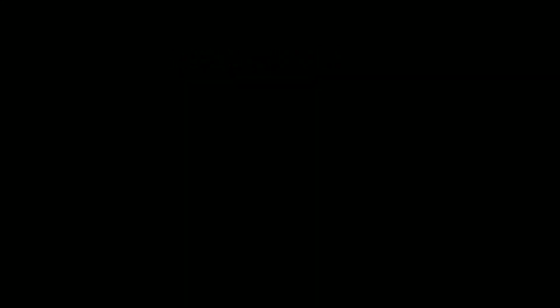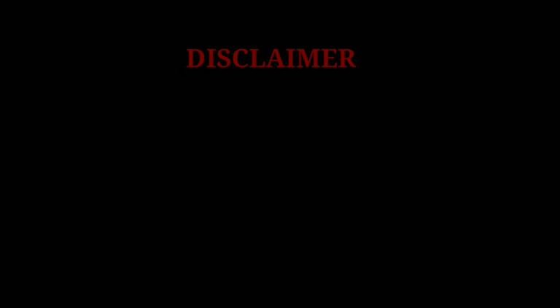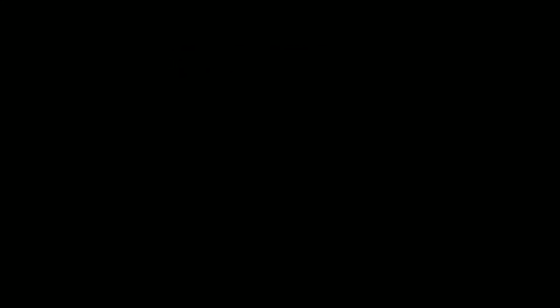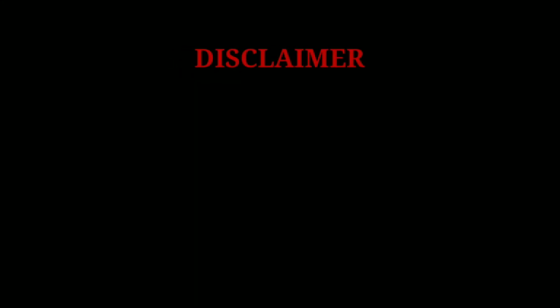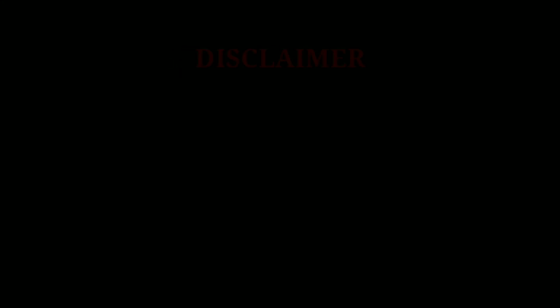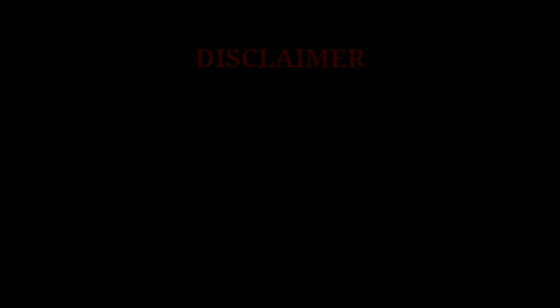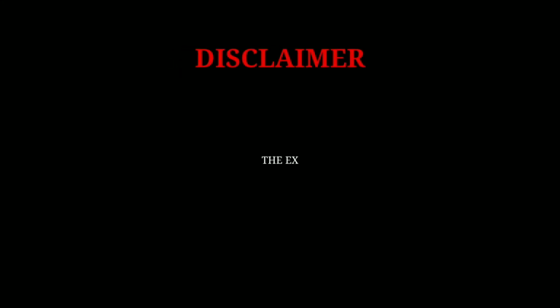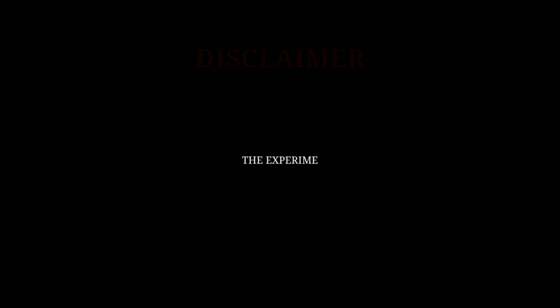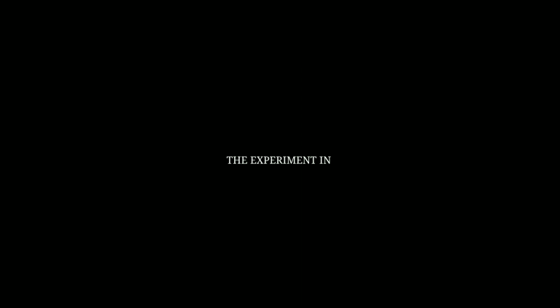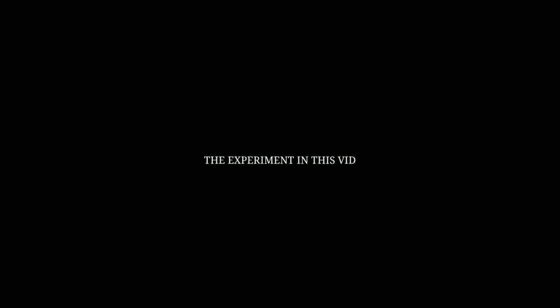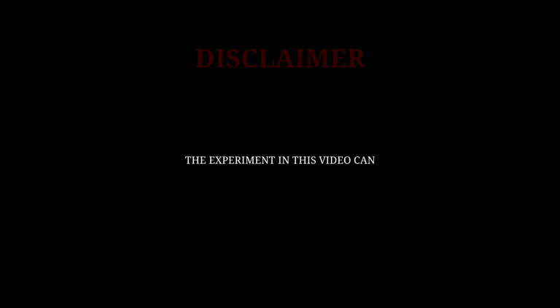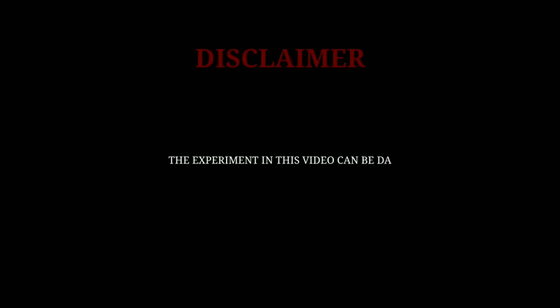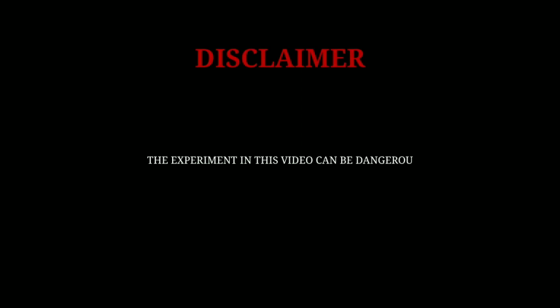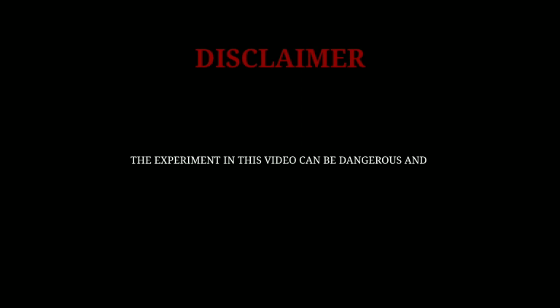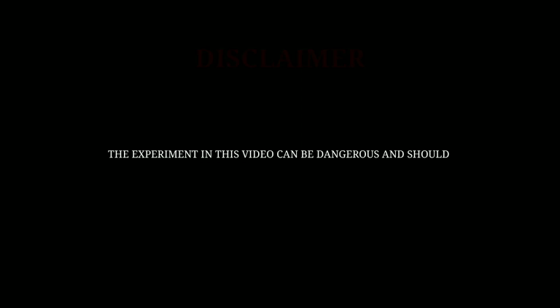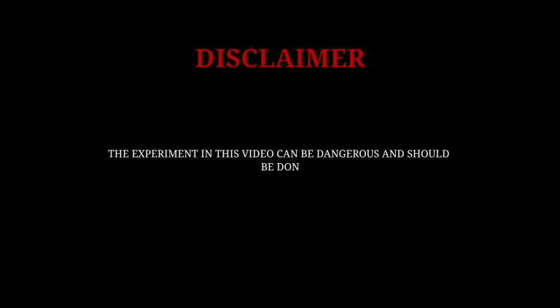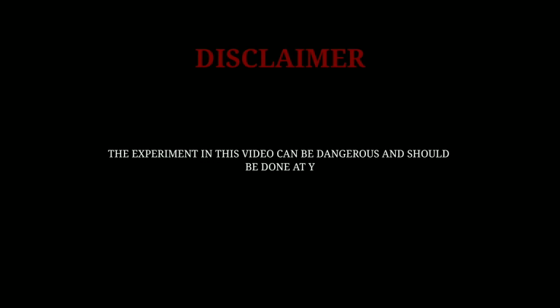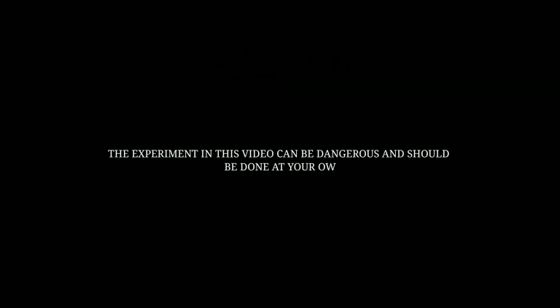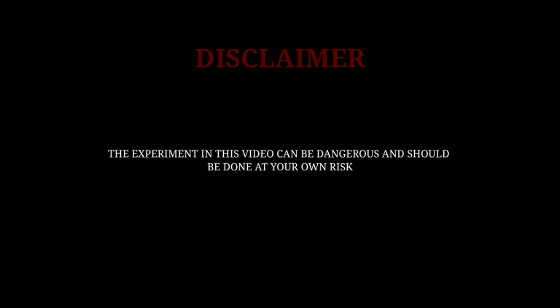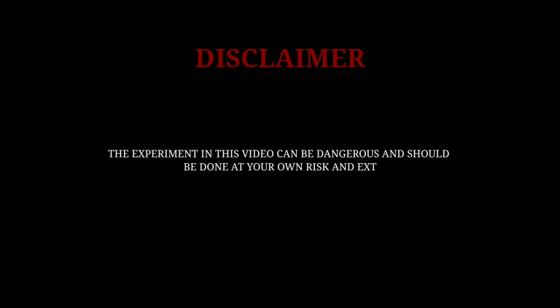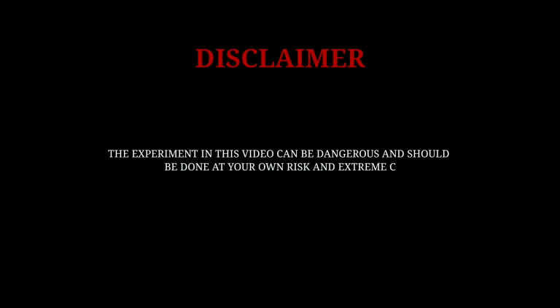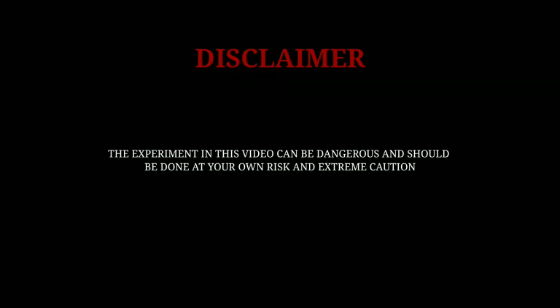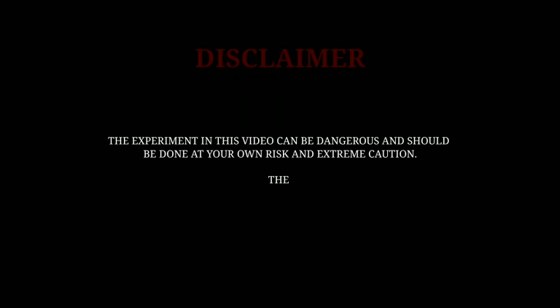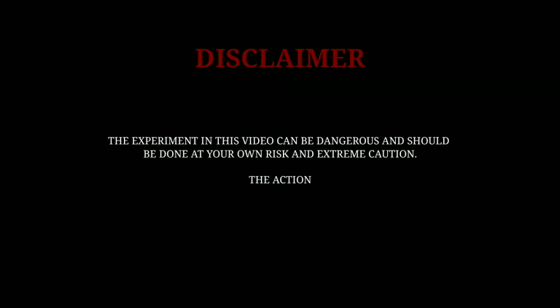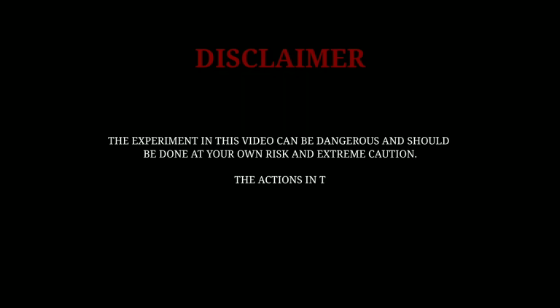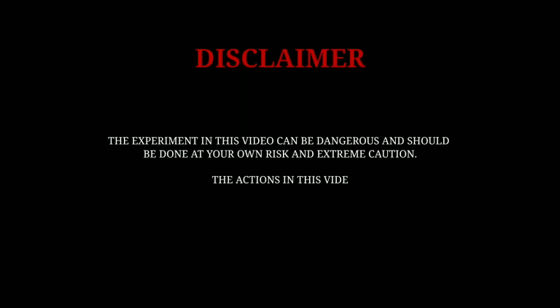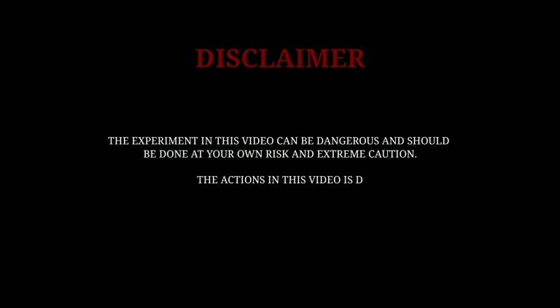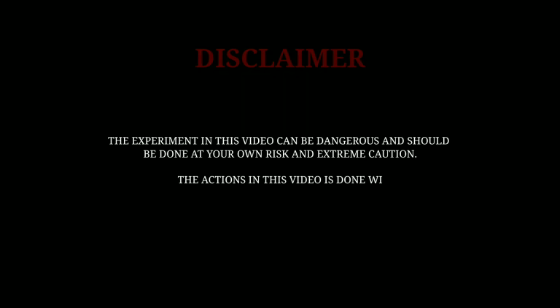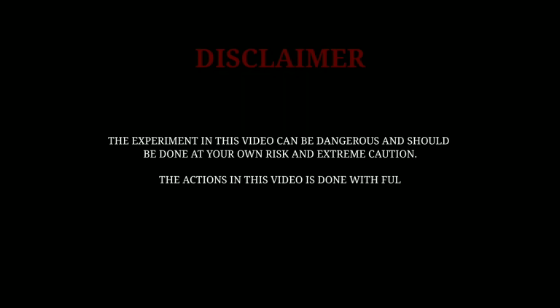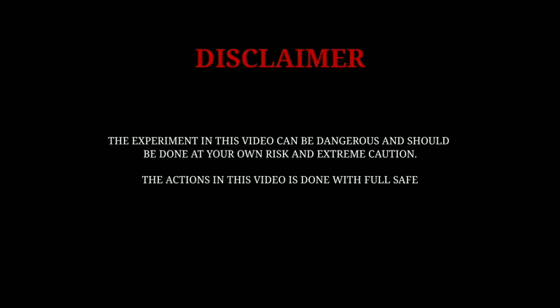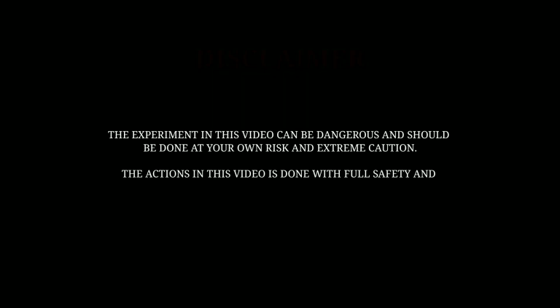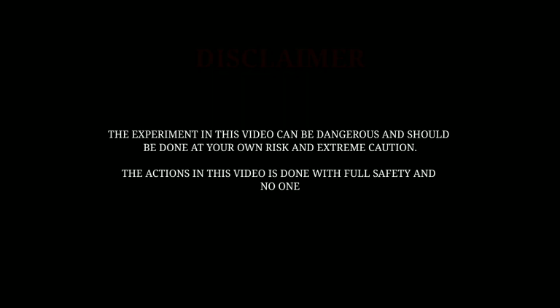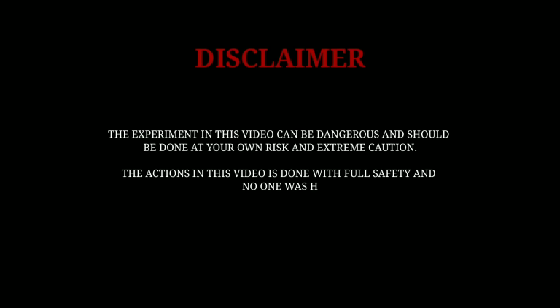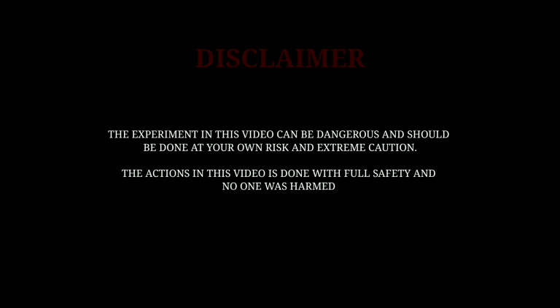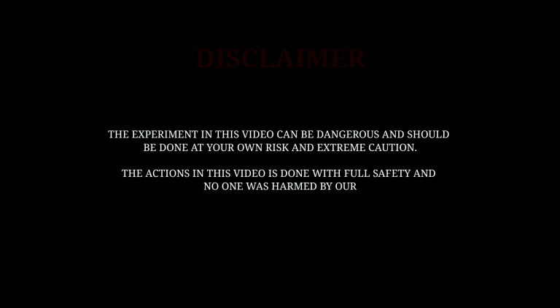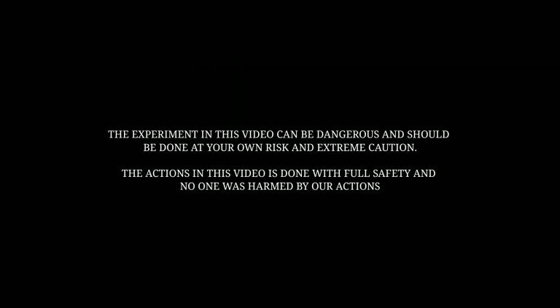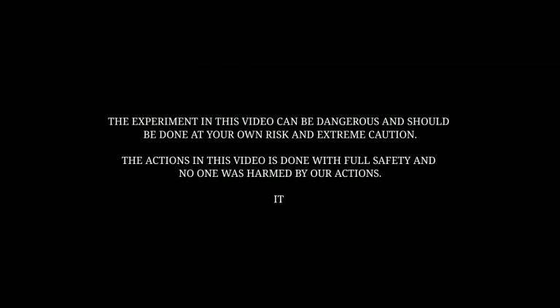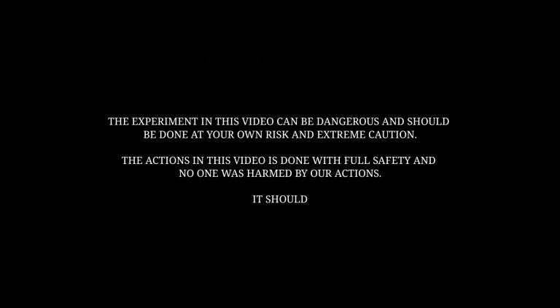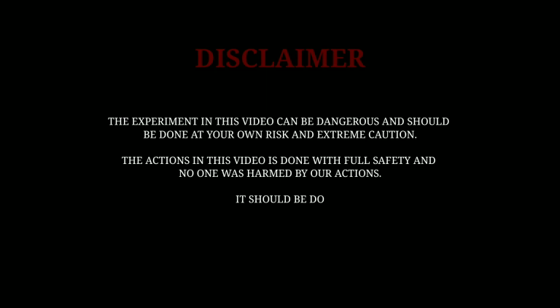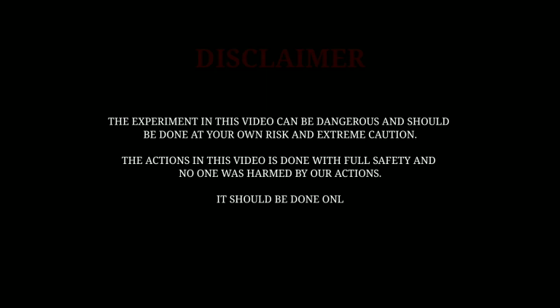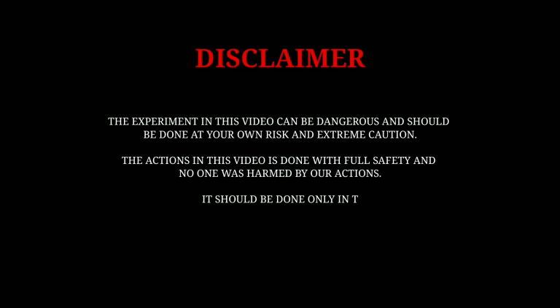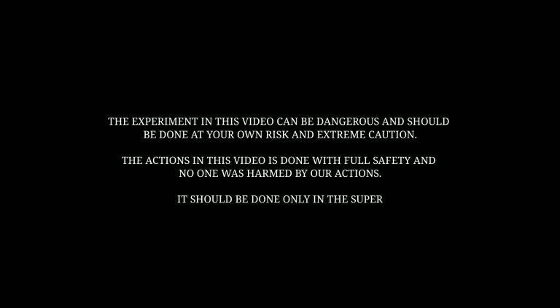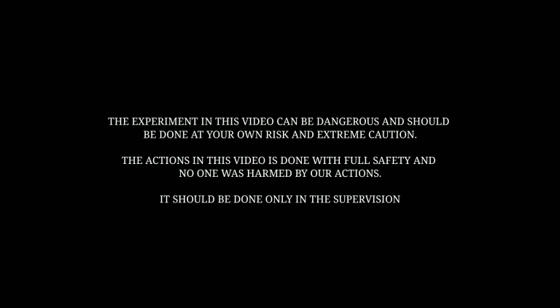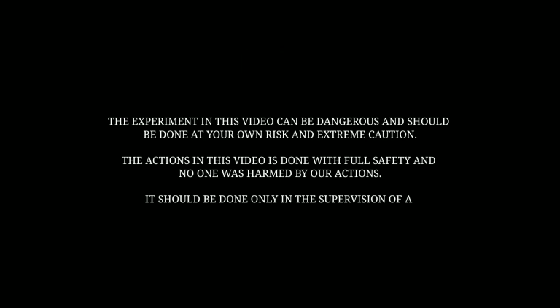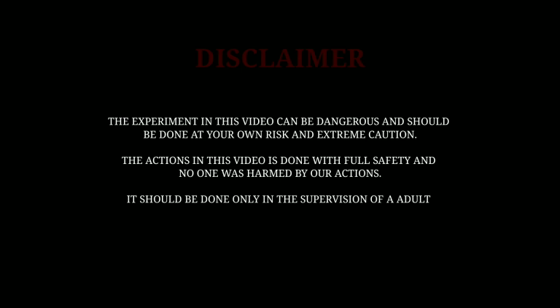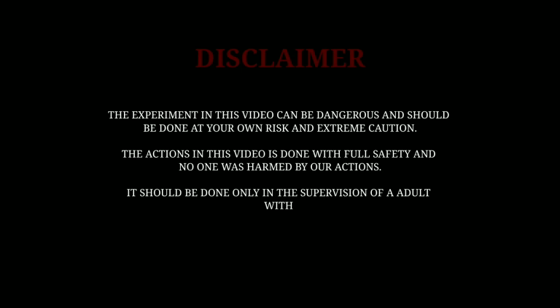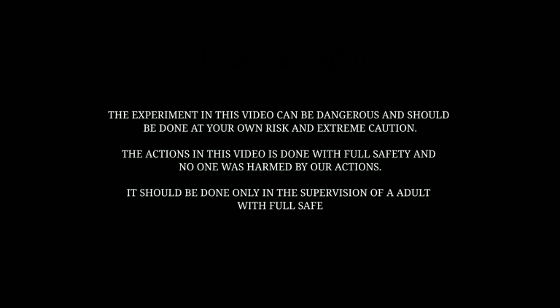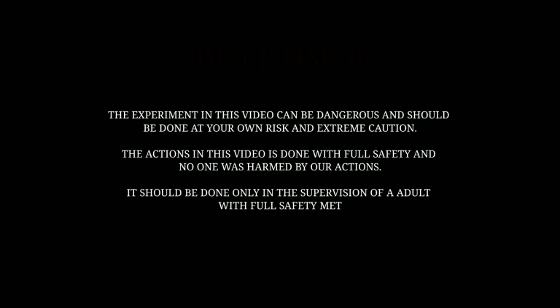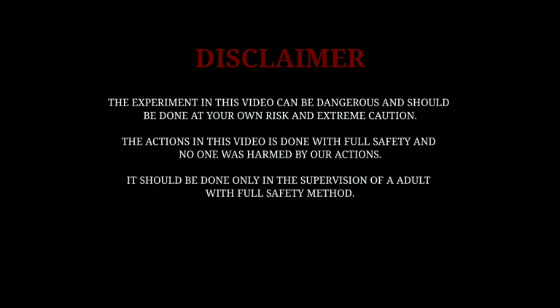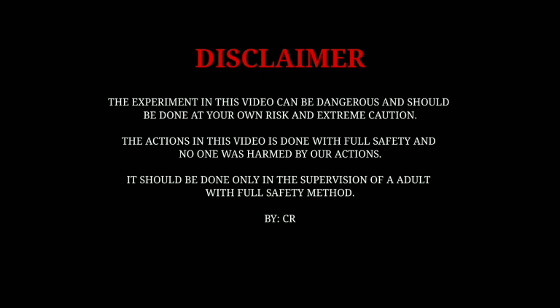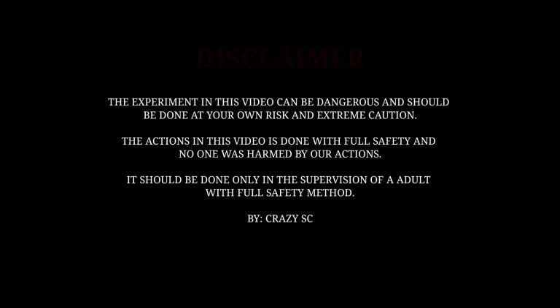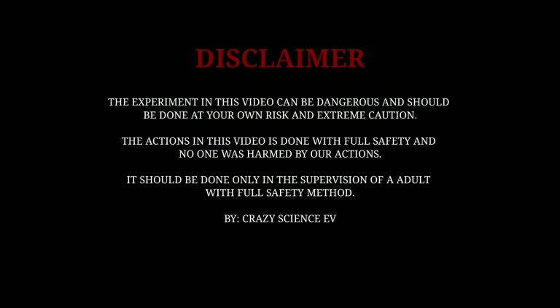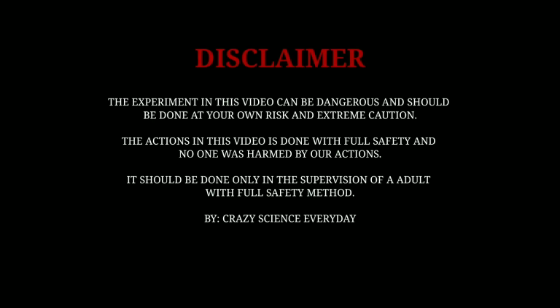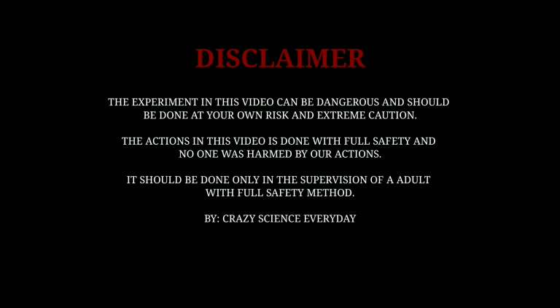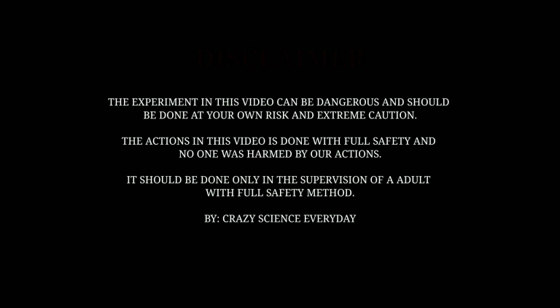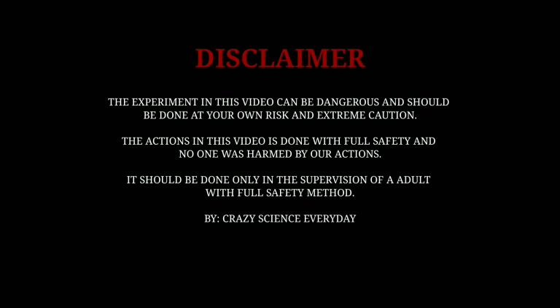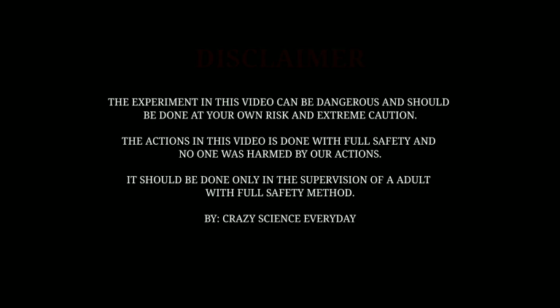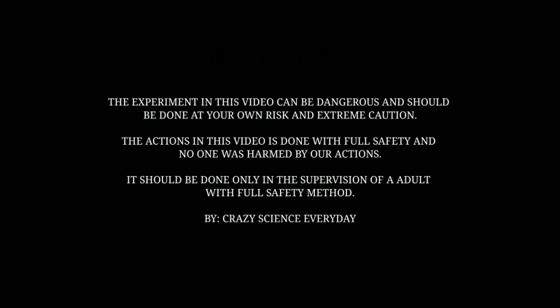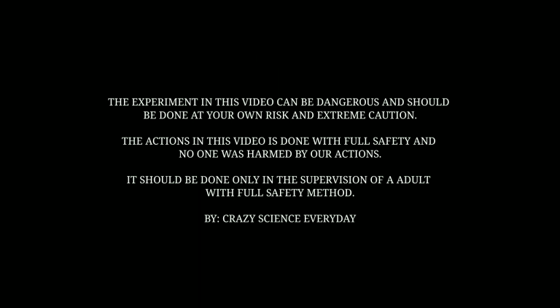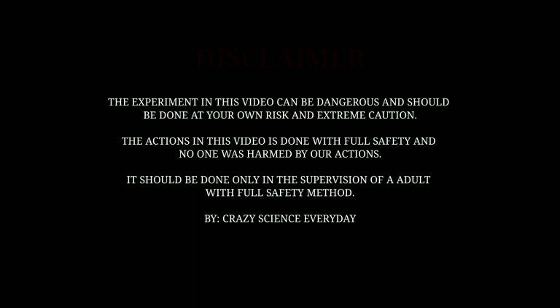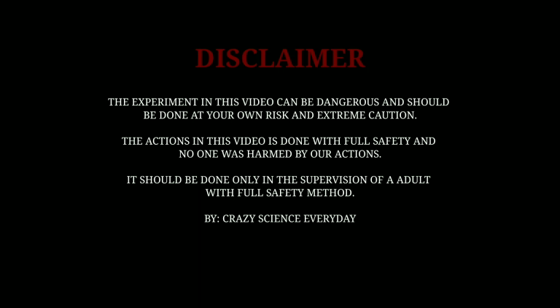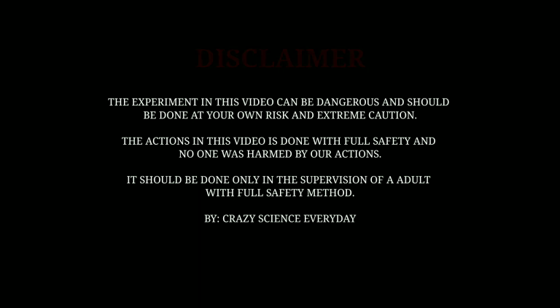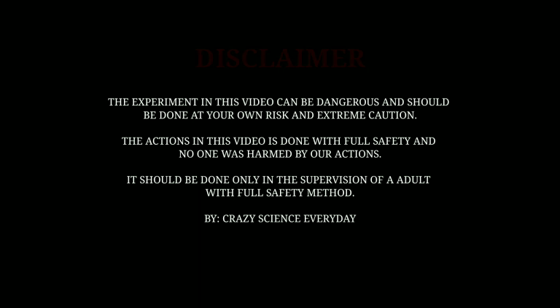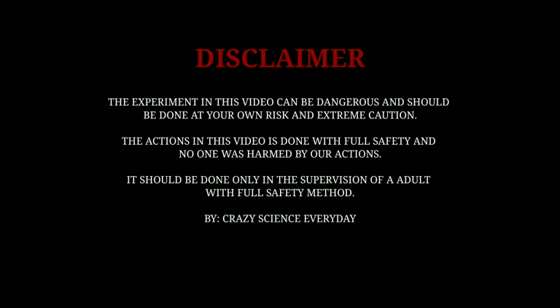The experiment in this video can be dangerous and should be done only under the supervision of an adult.